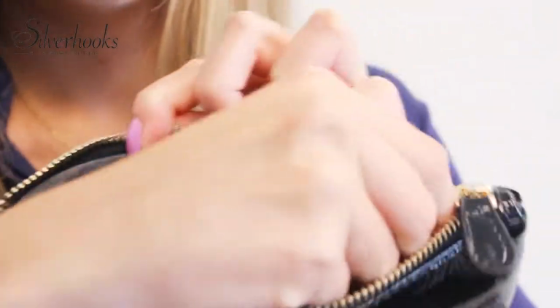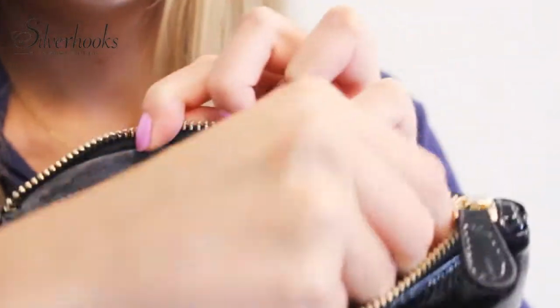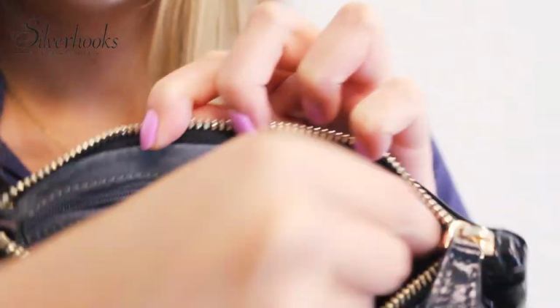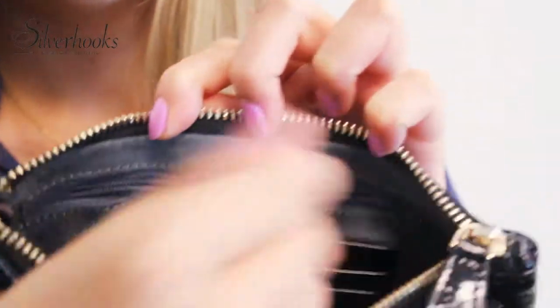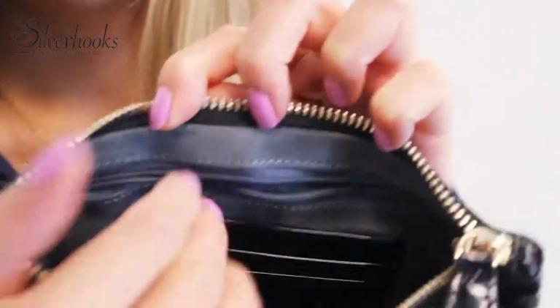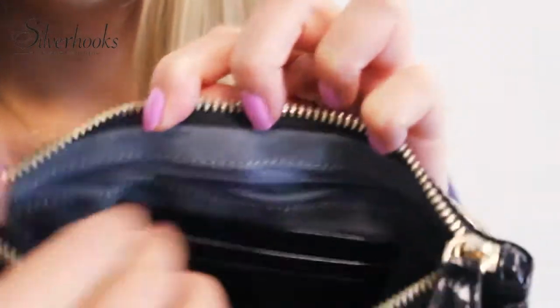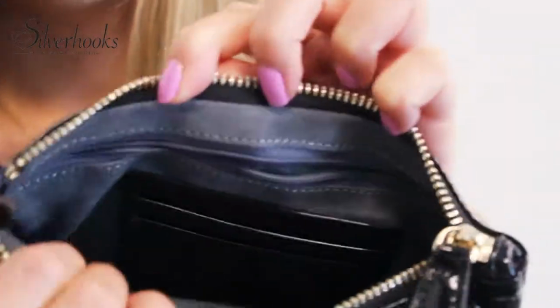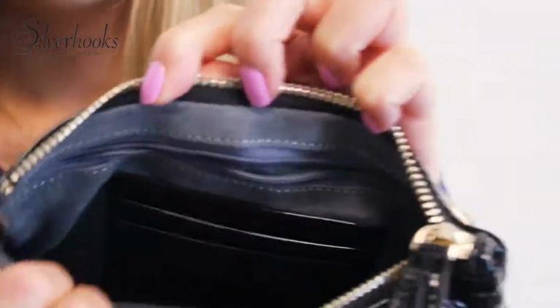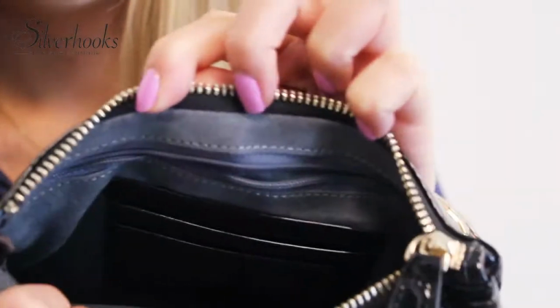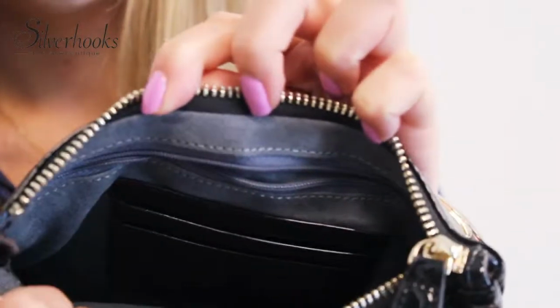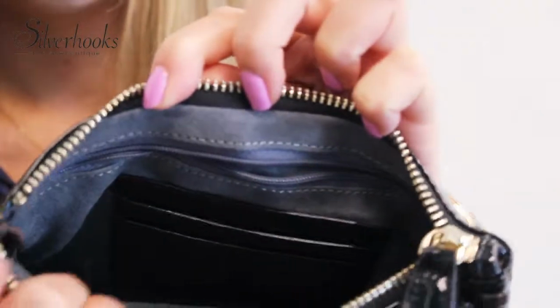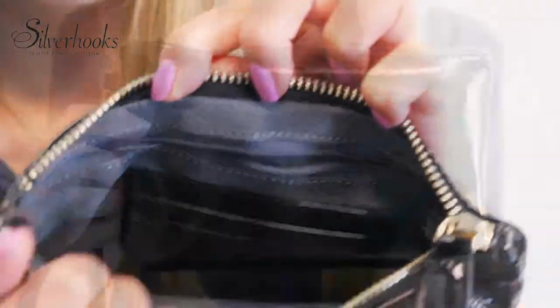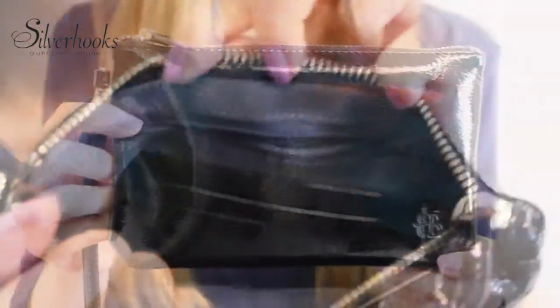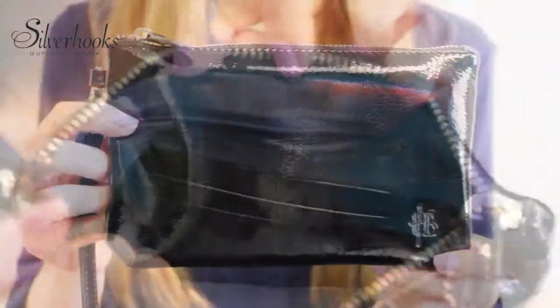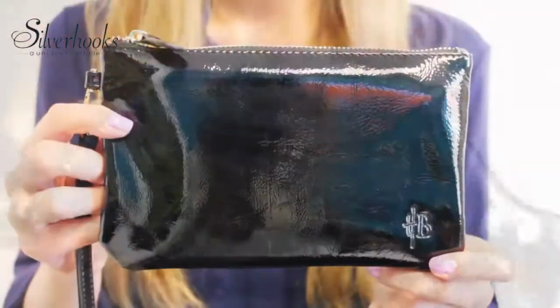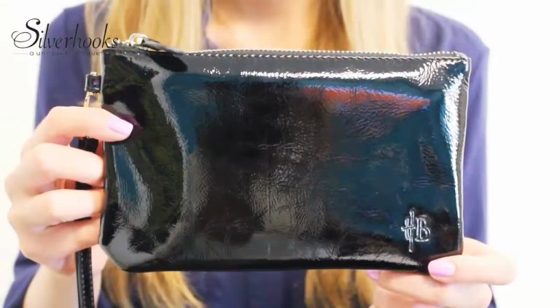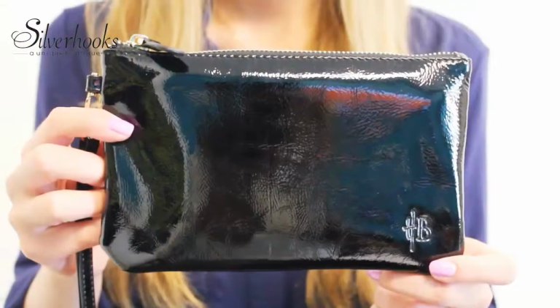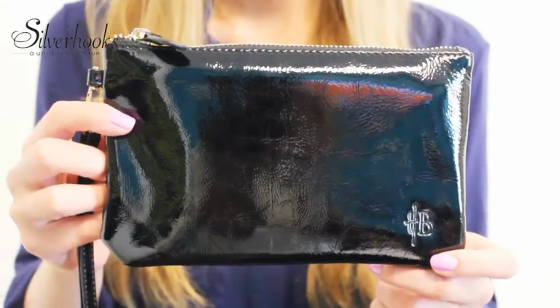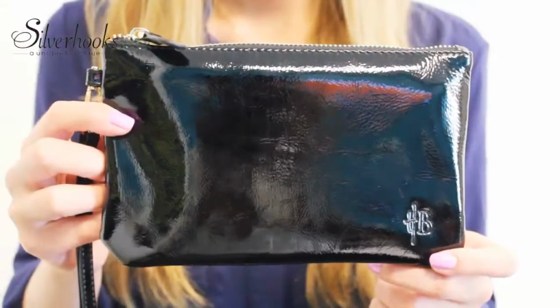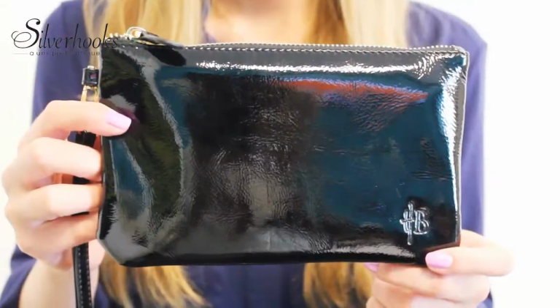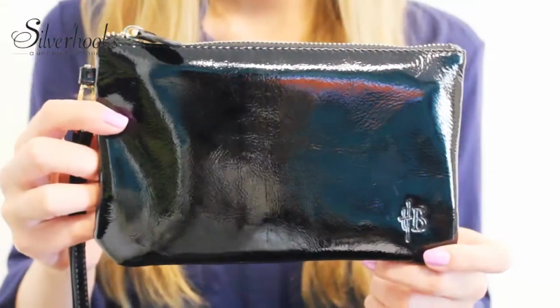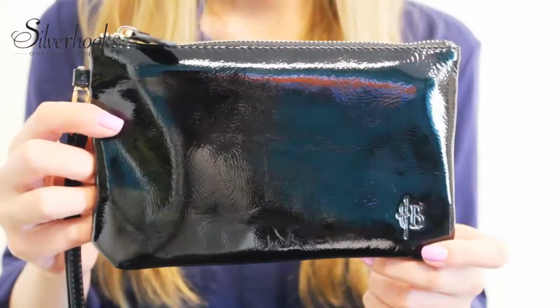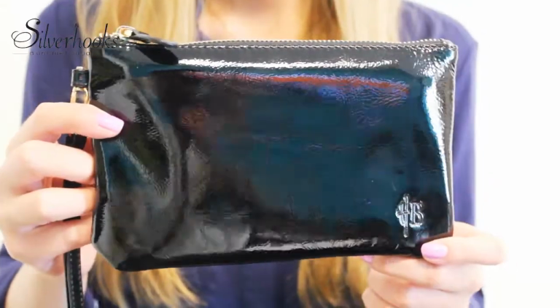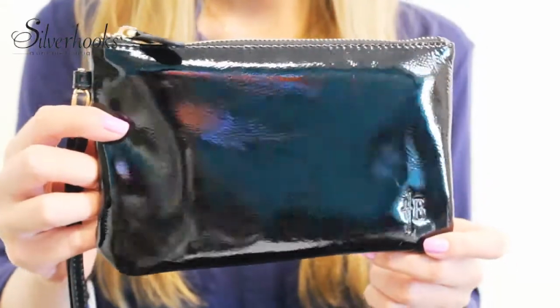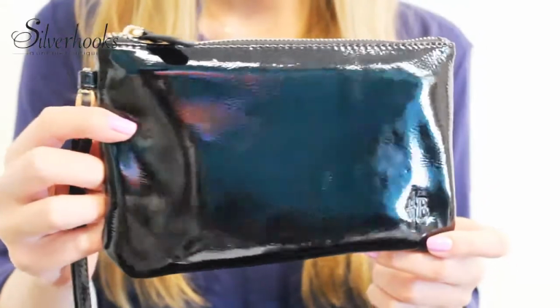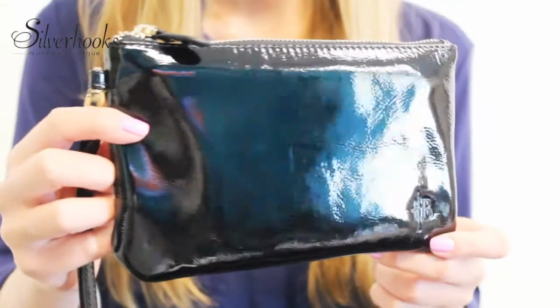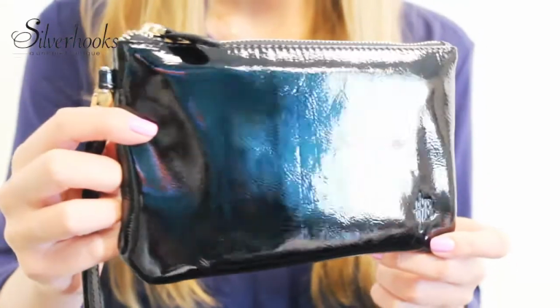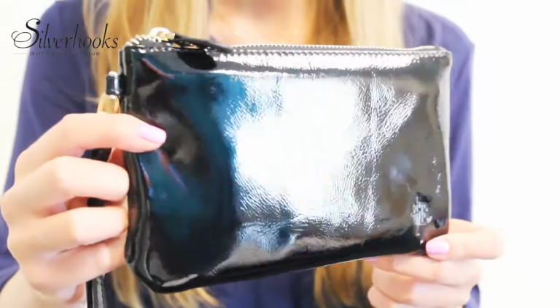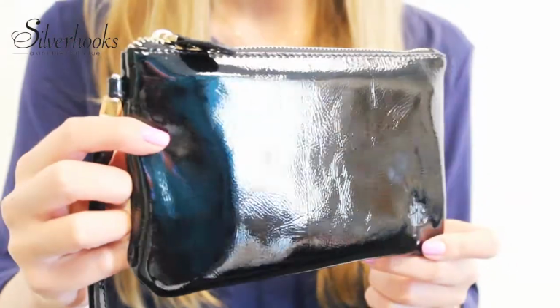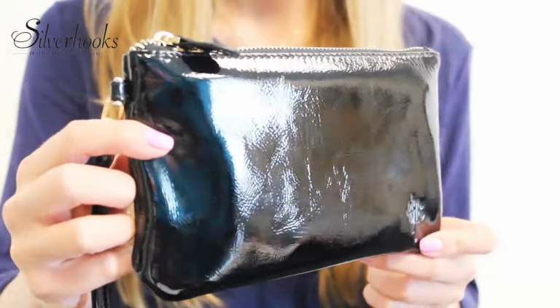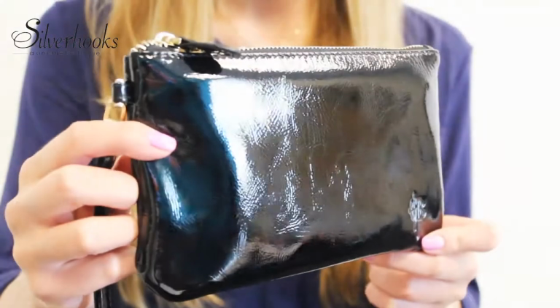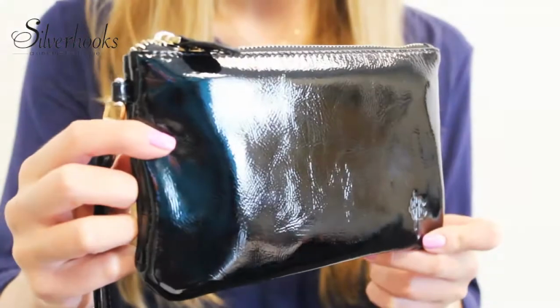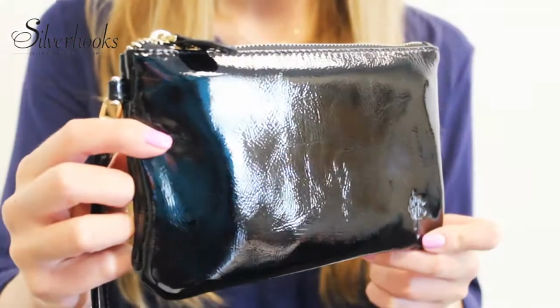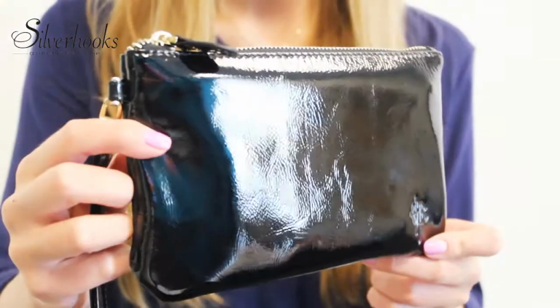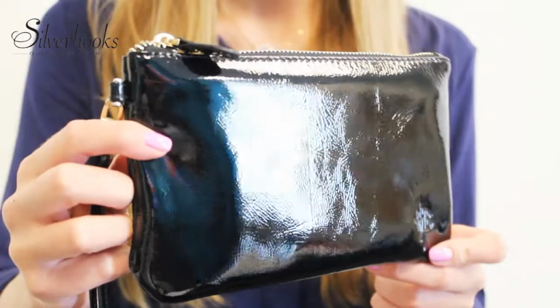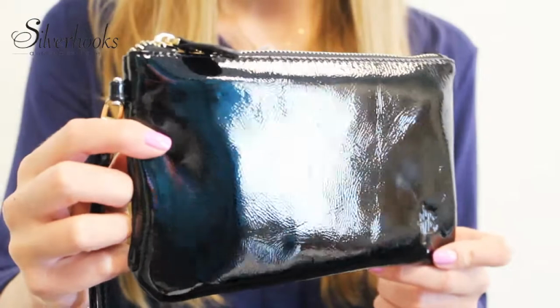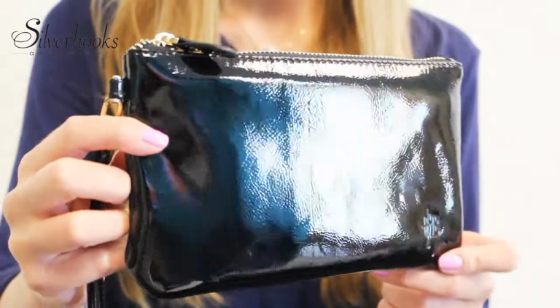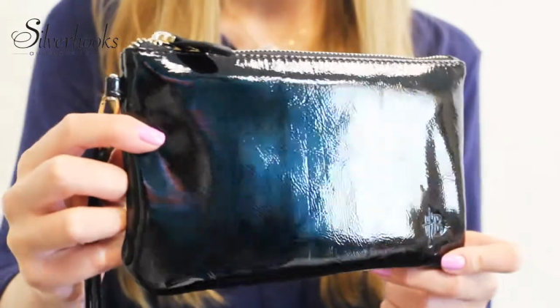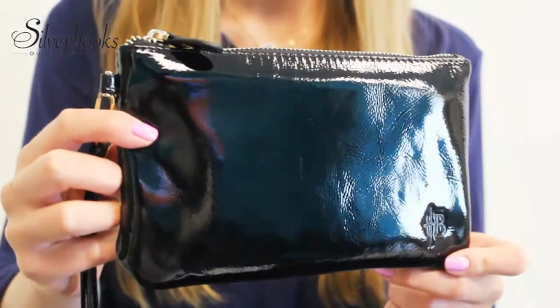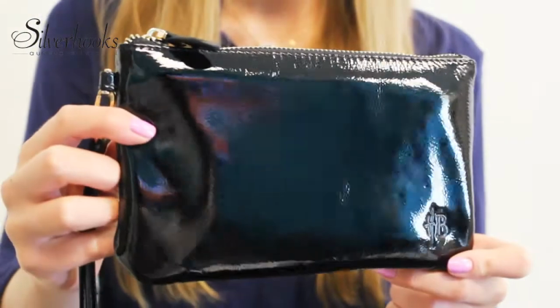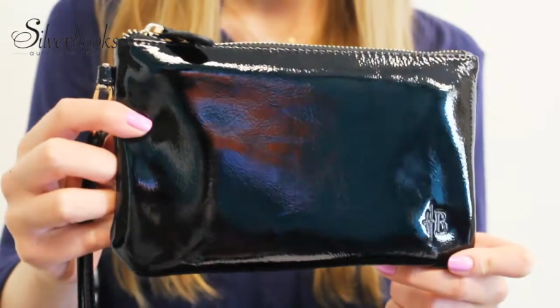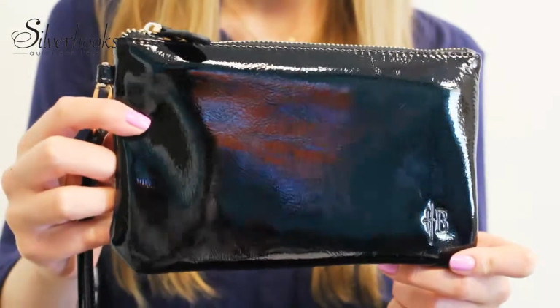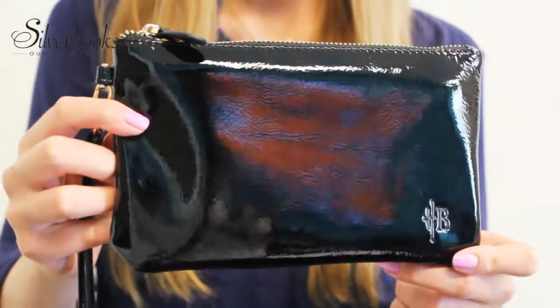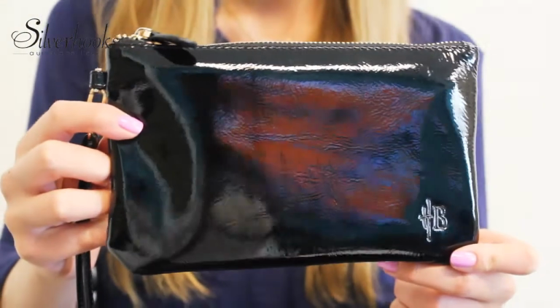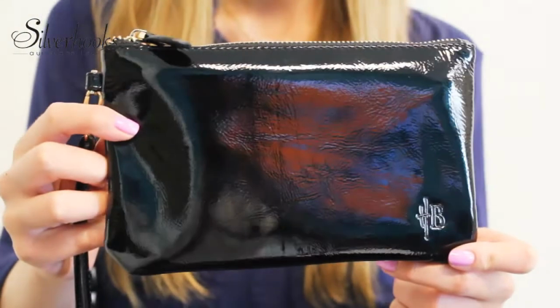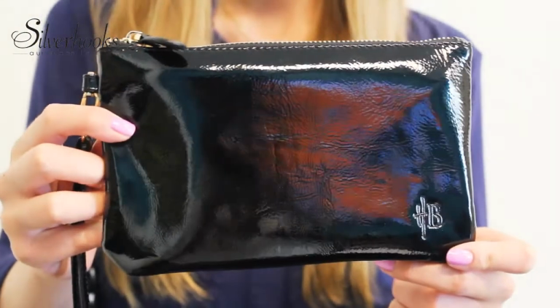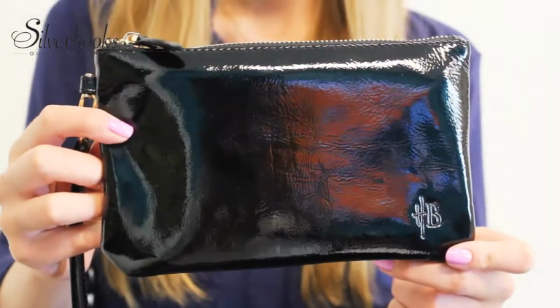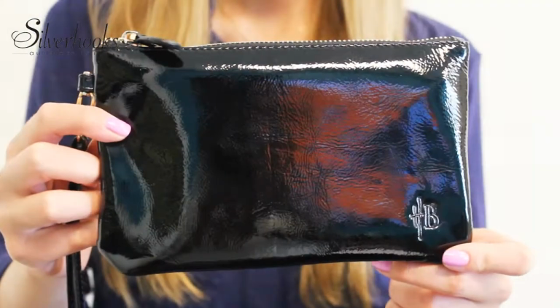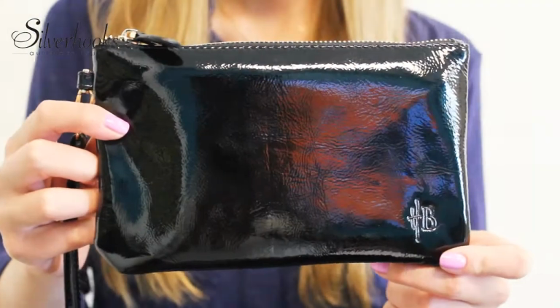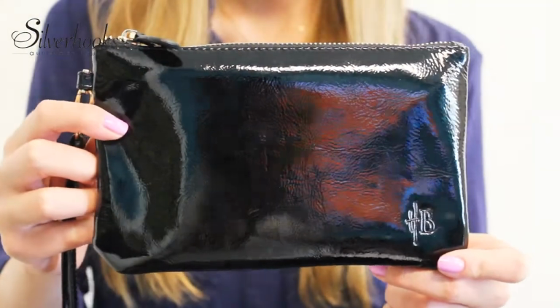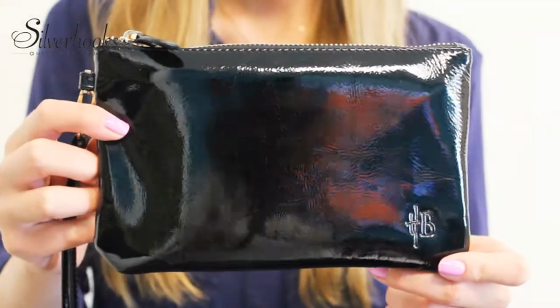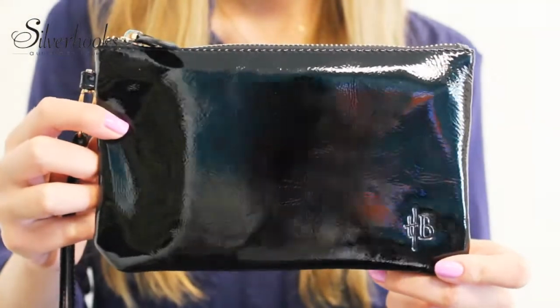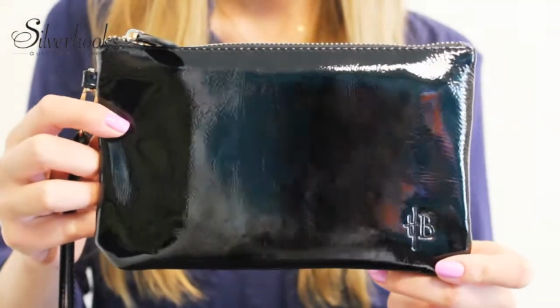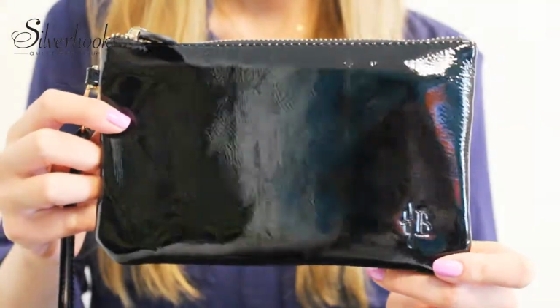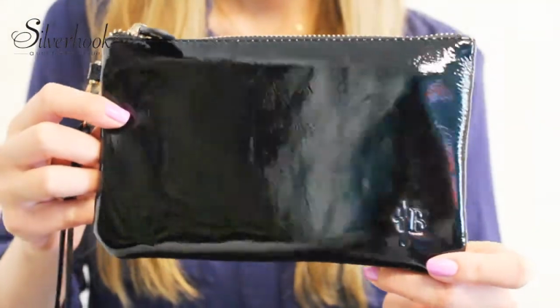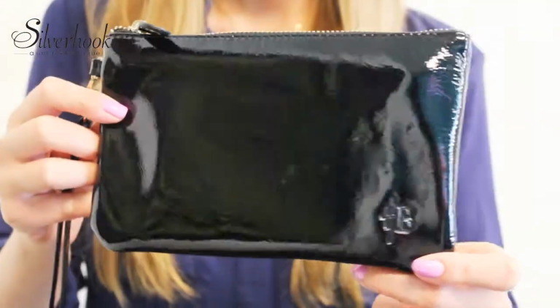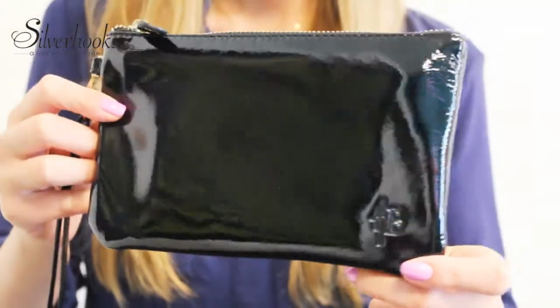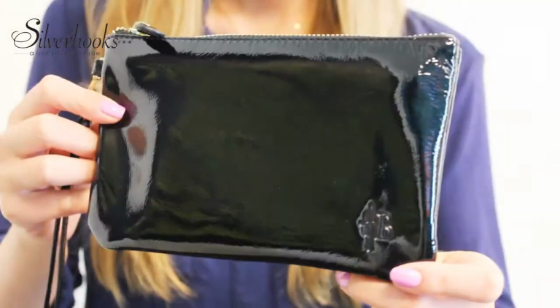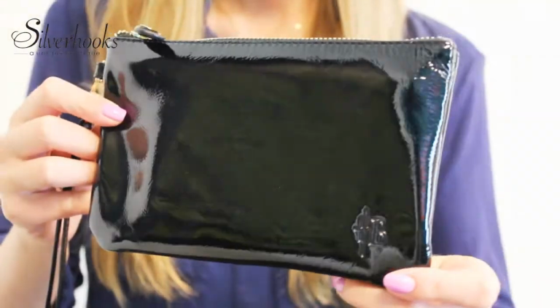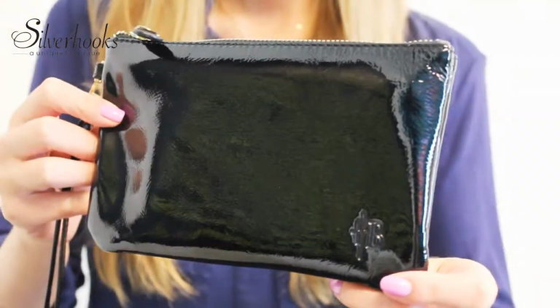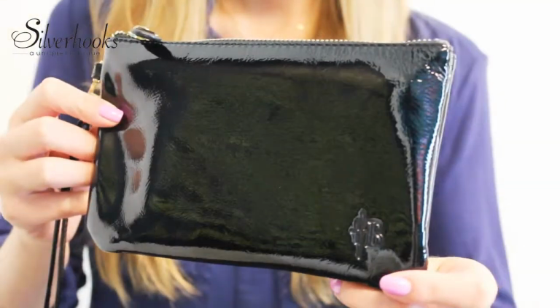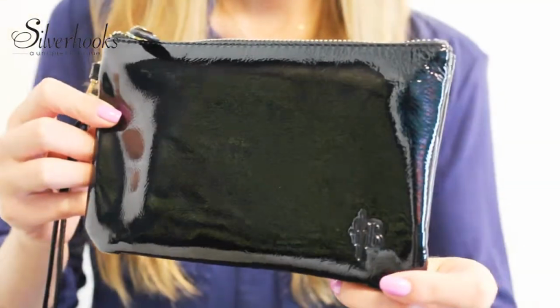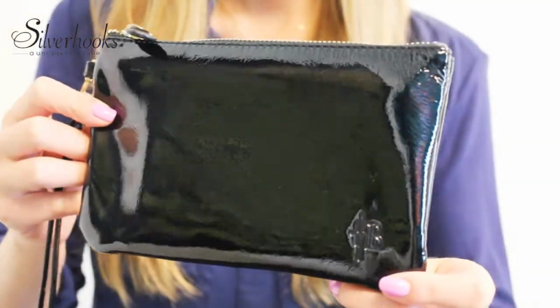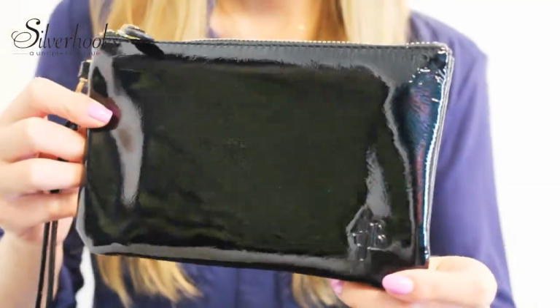Available in six different colors, no matter where you go or how long you're out for, this clutch will help you get through it all.